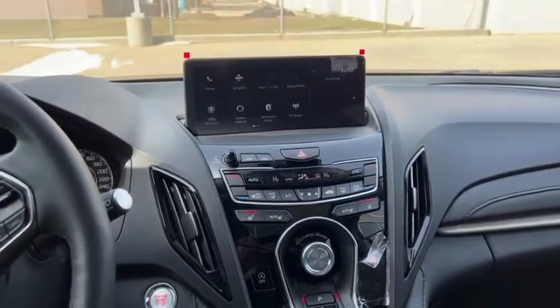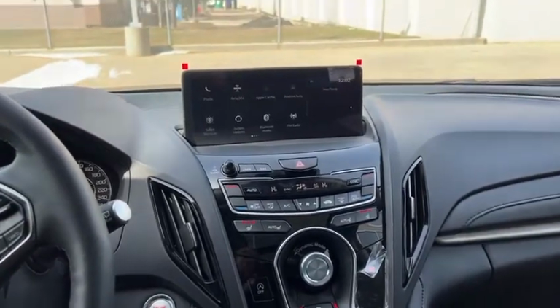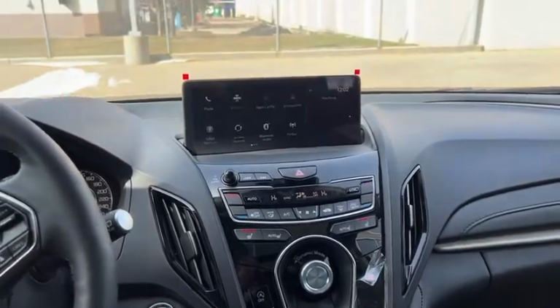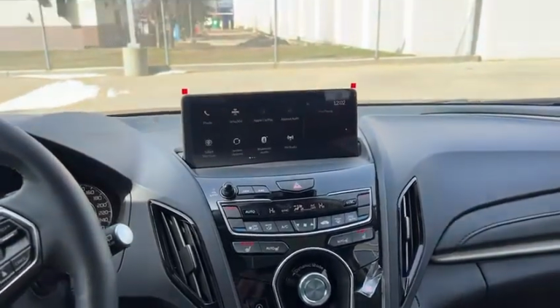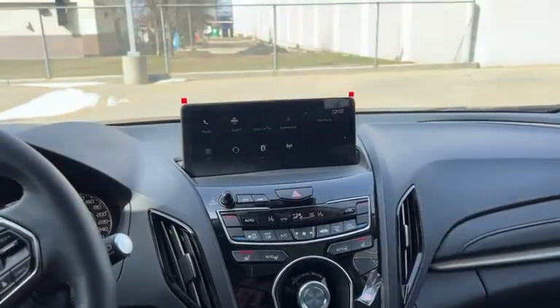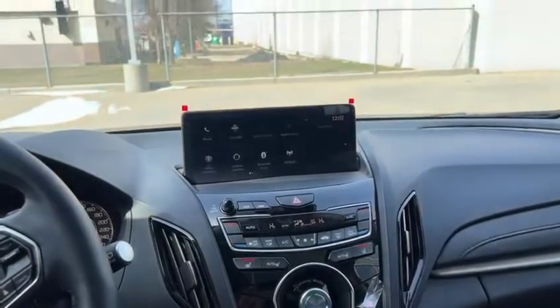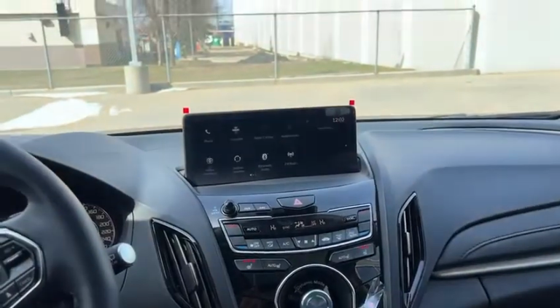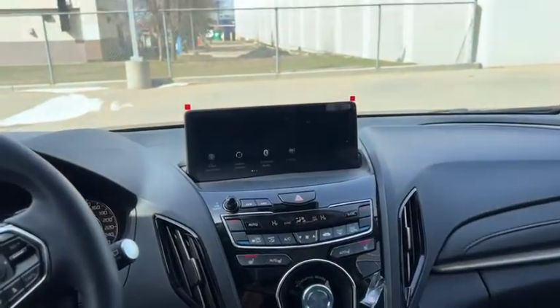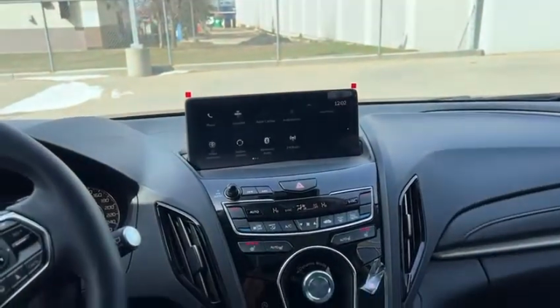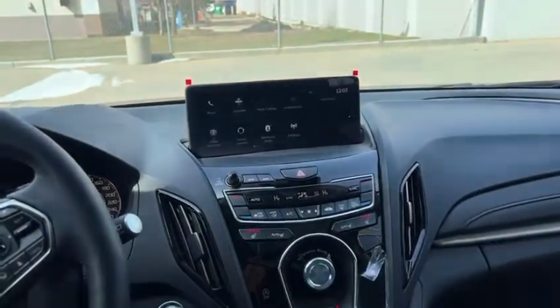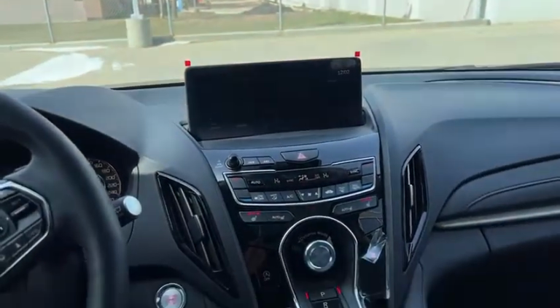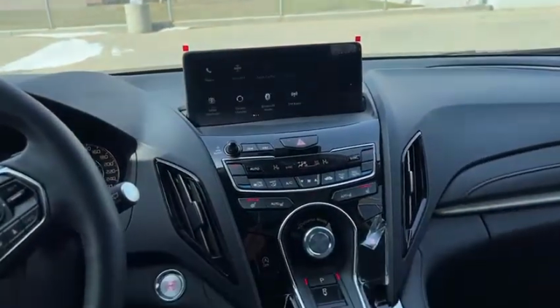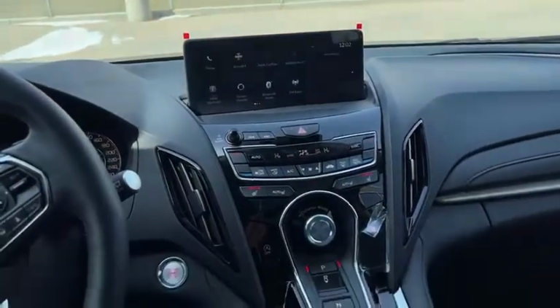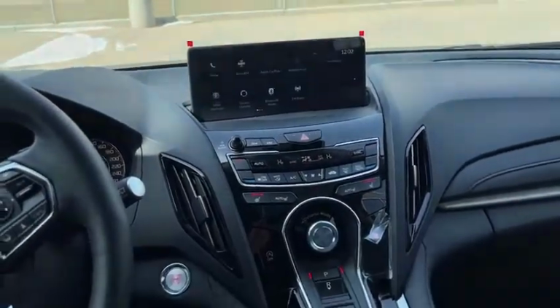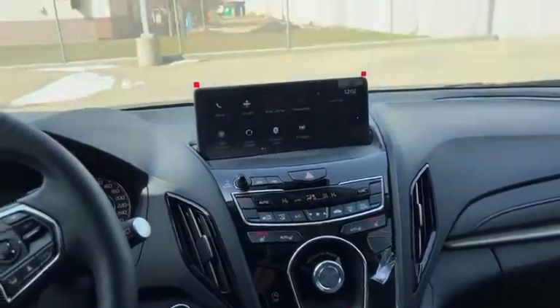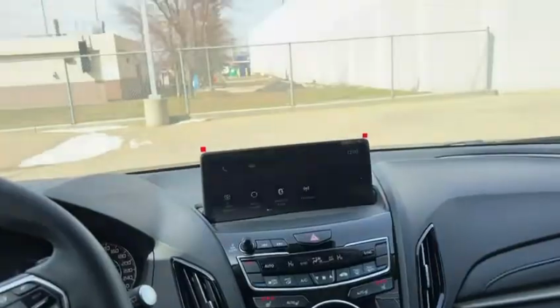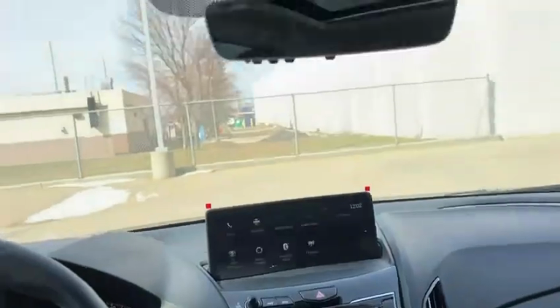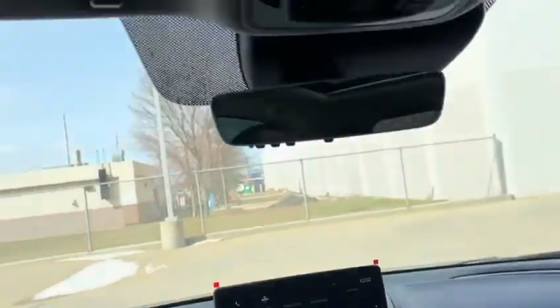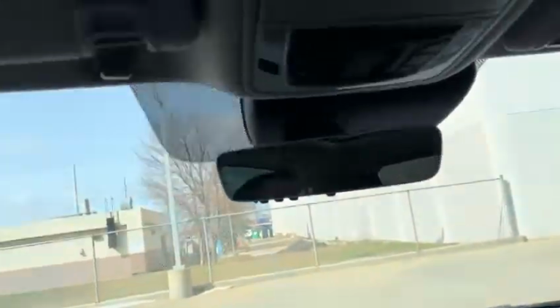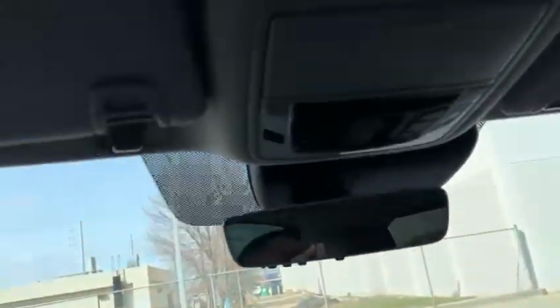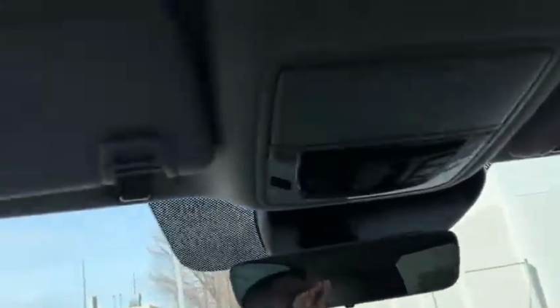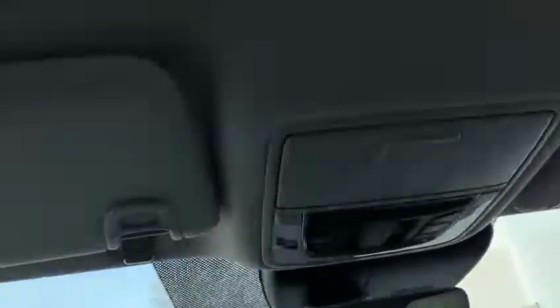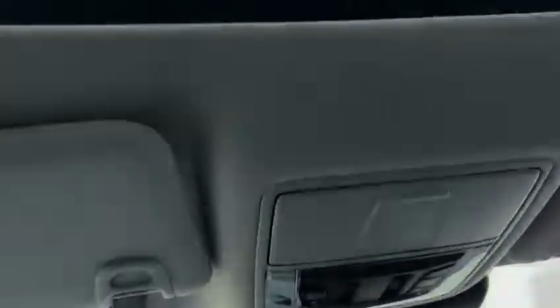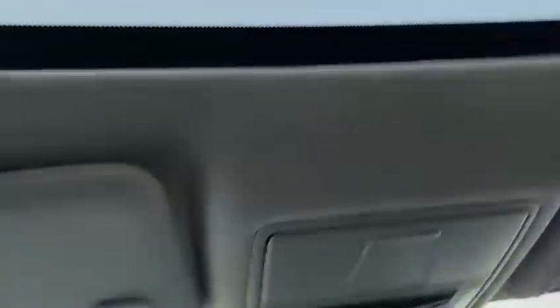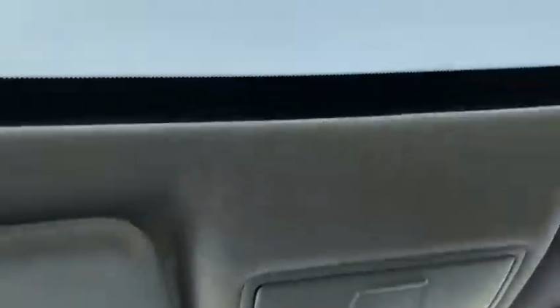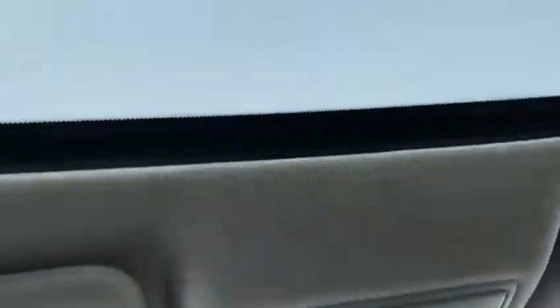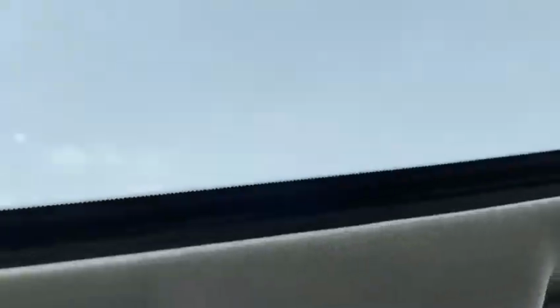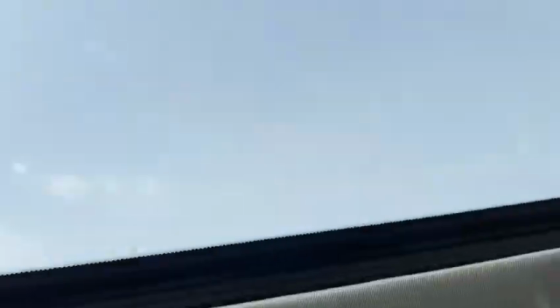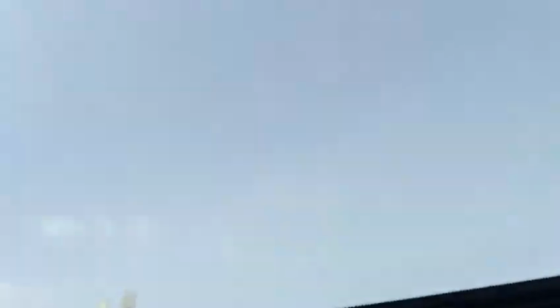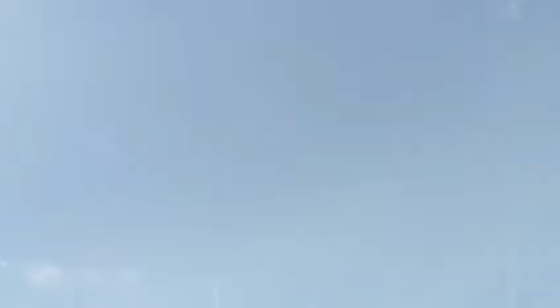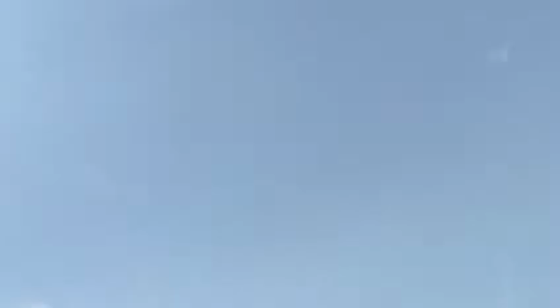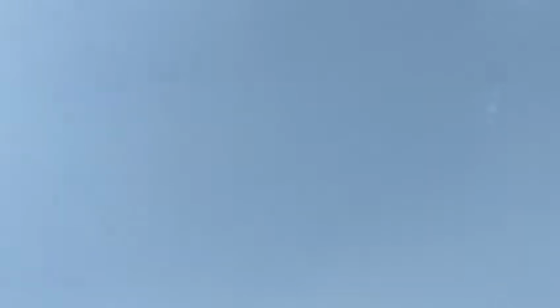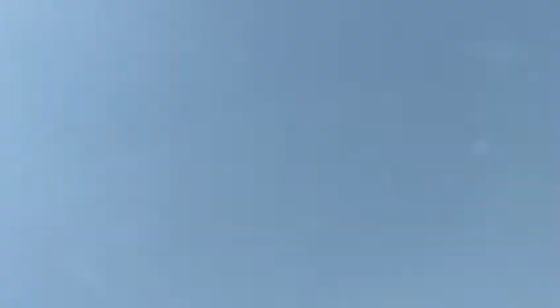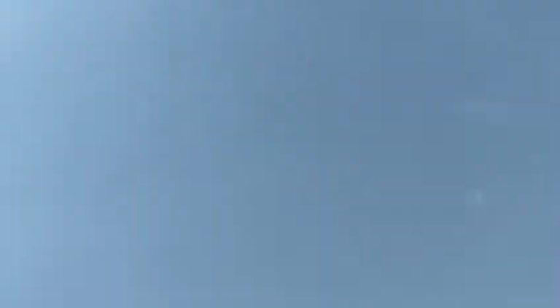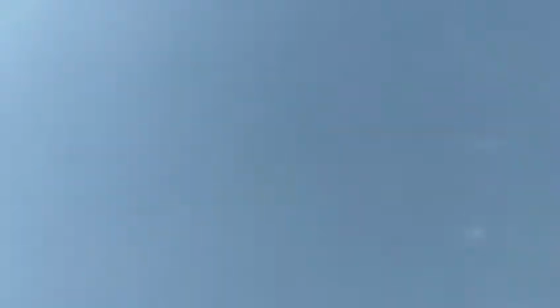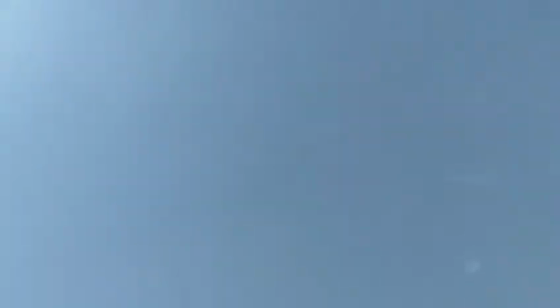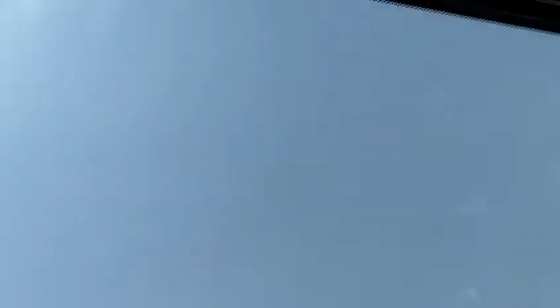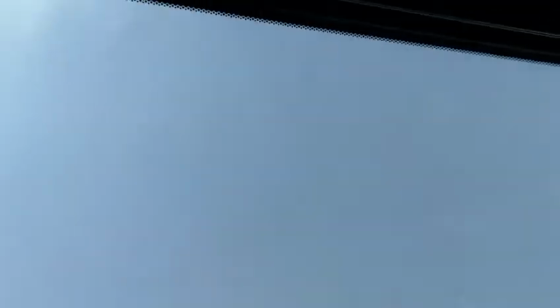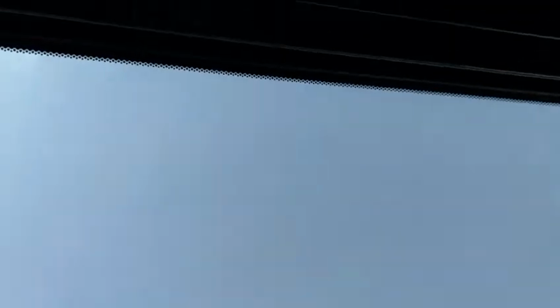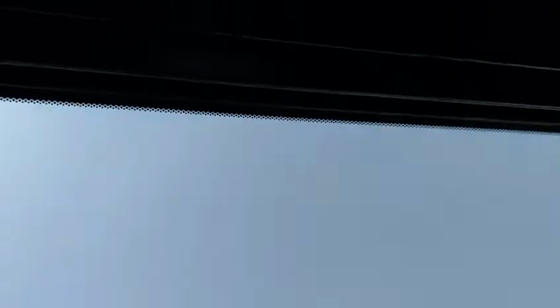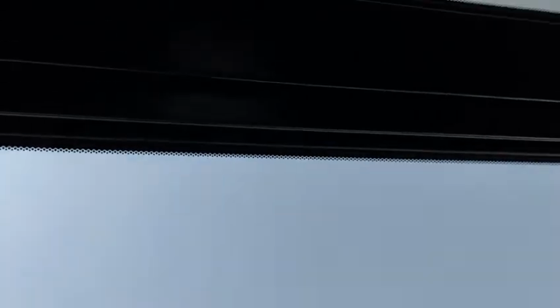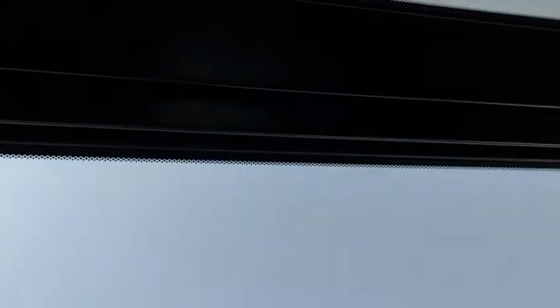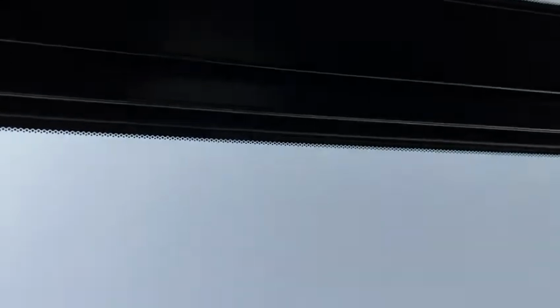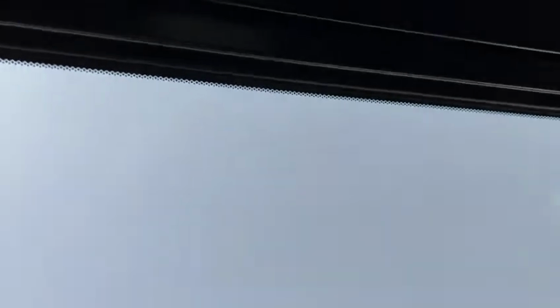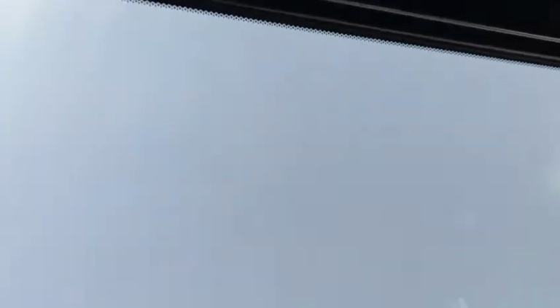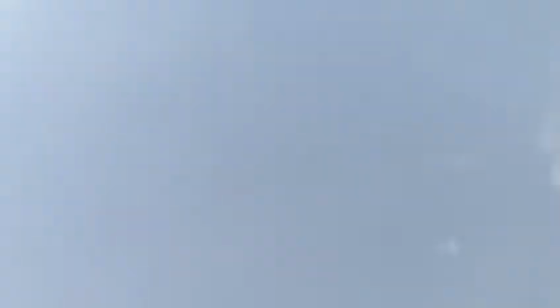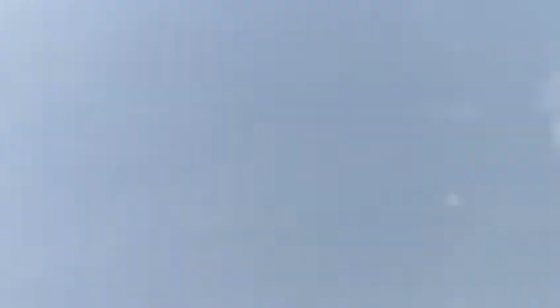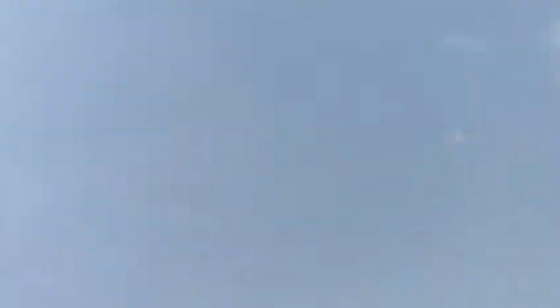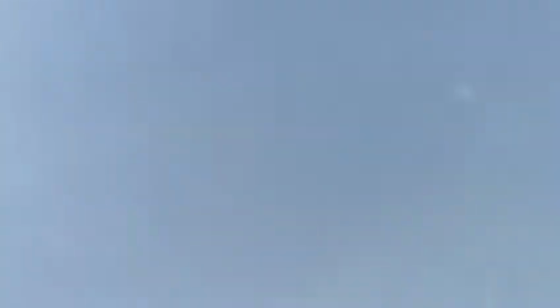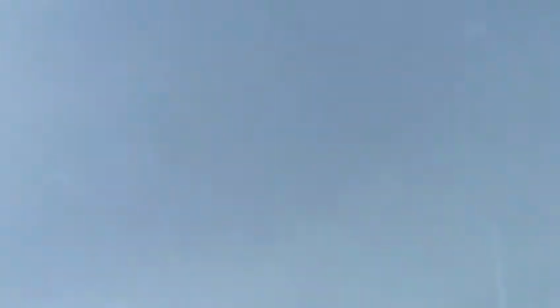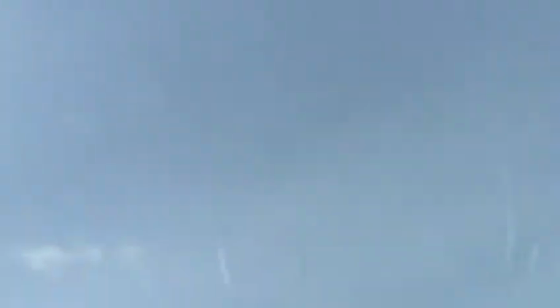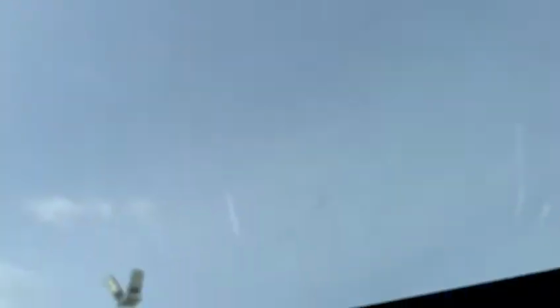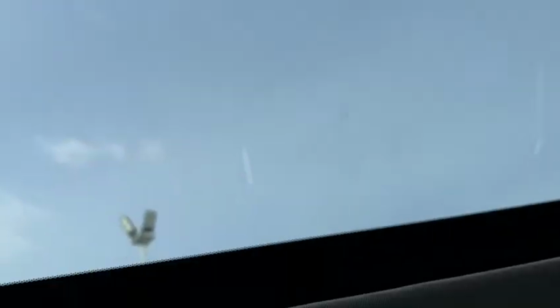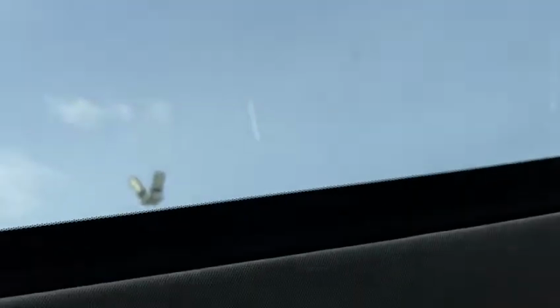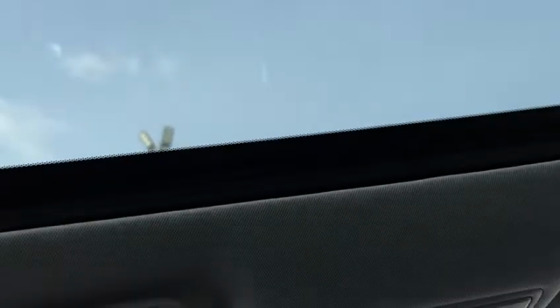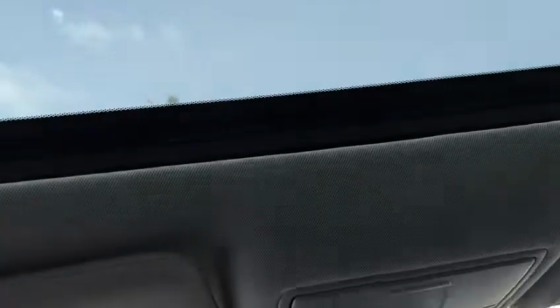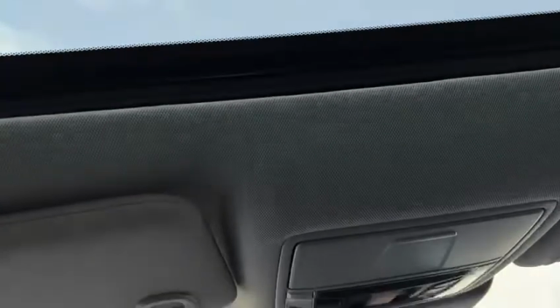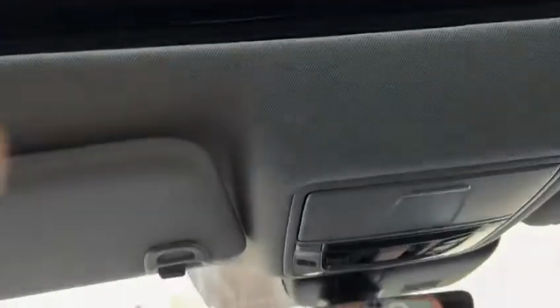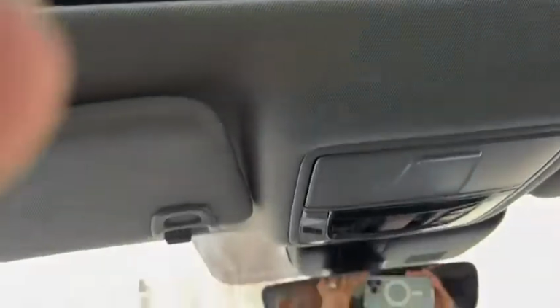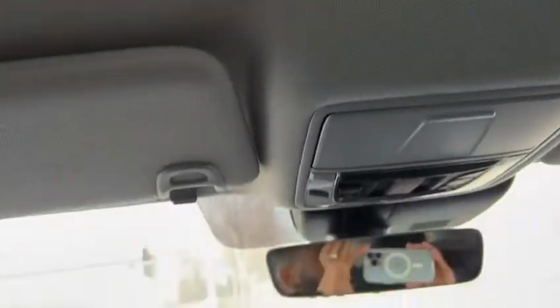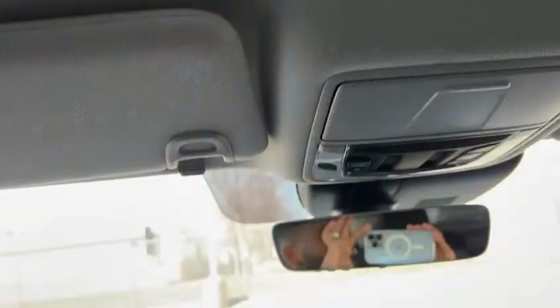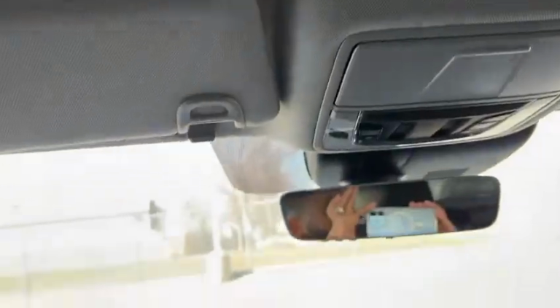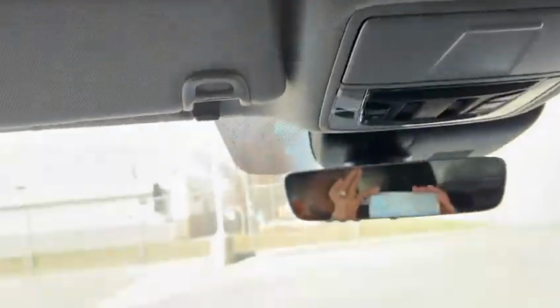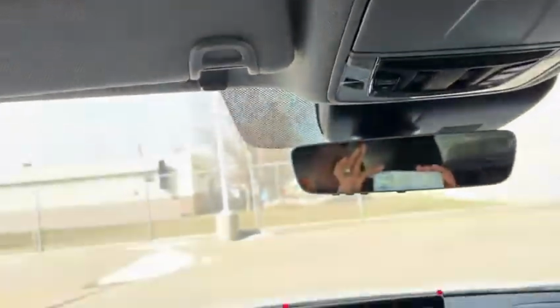And you have heated front seats, as well as a panoramic sunroof, which goes pretty much the whole distance of the car.